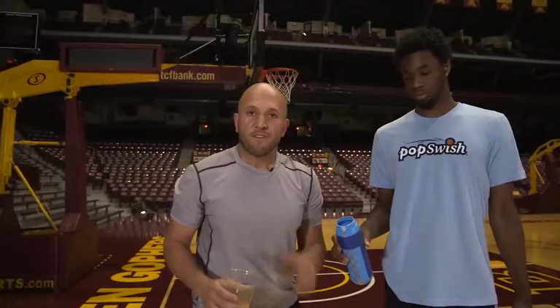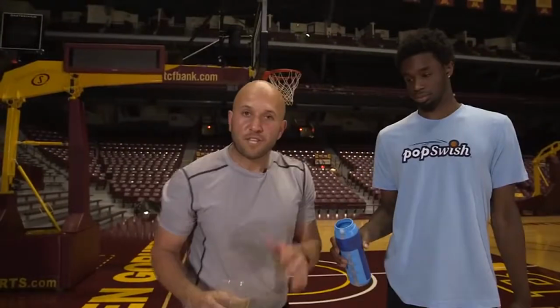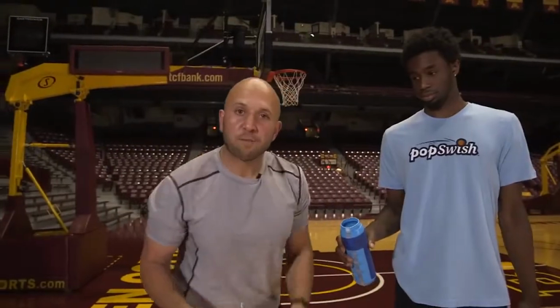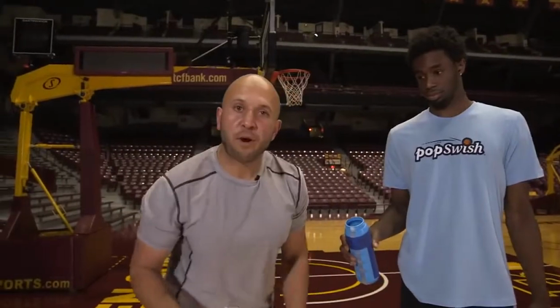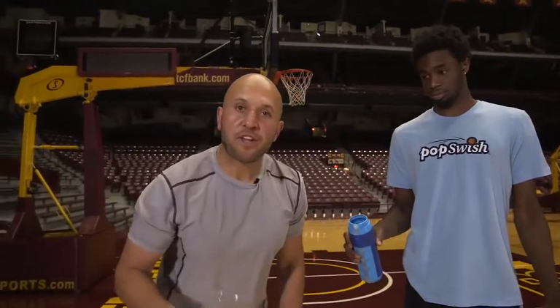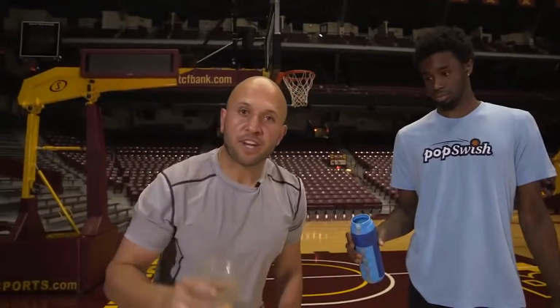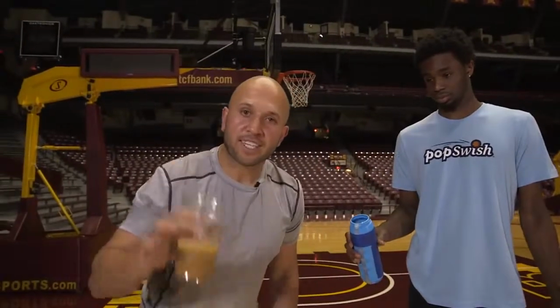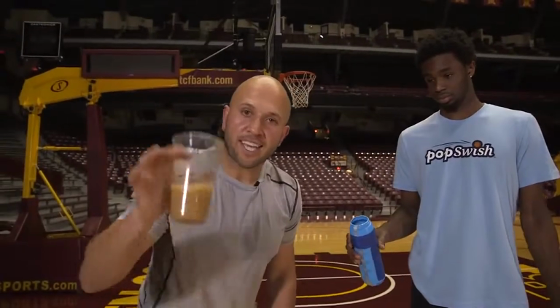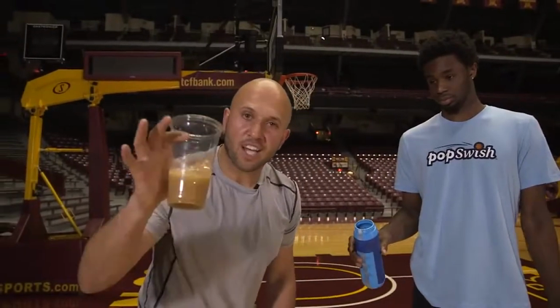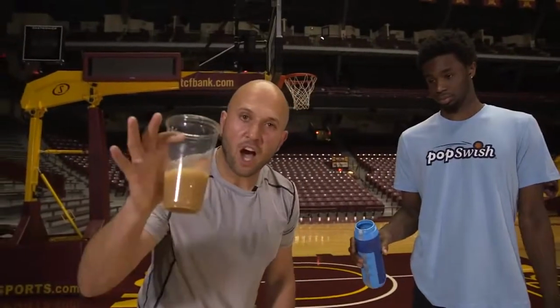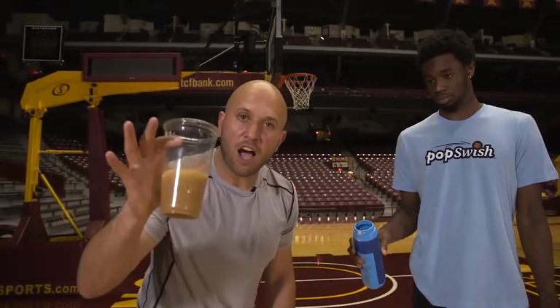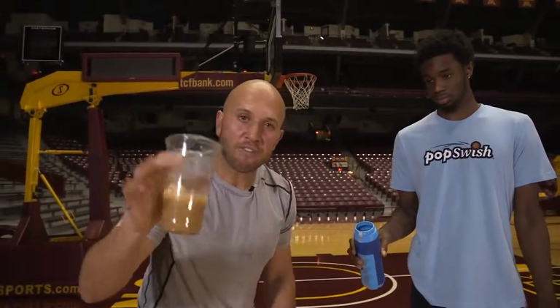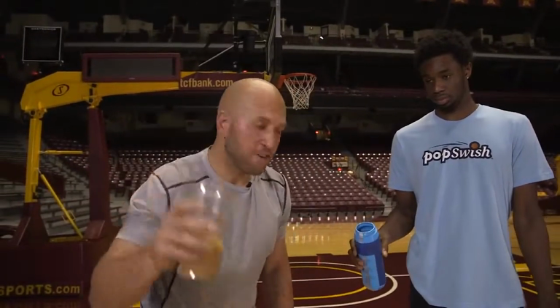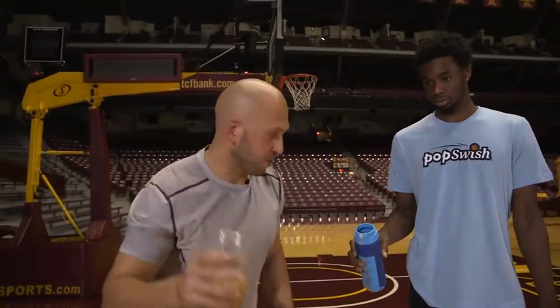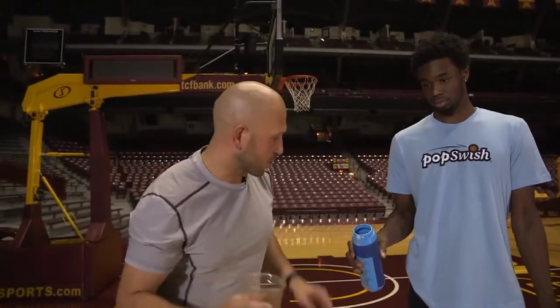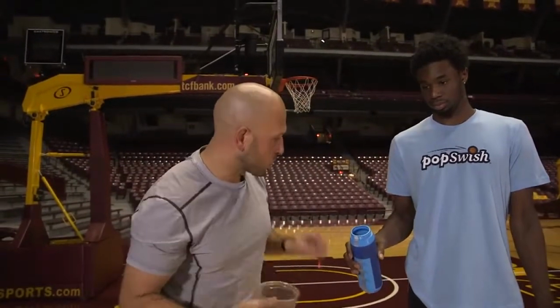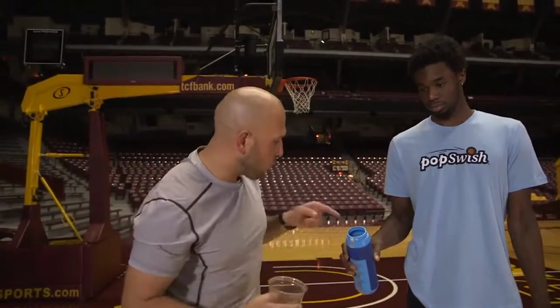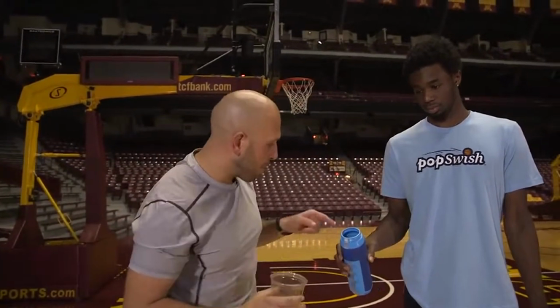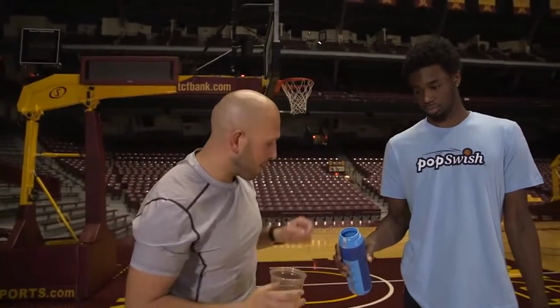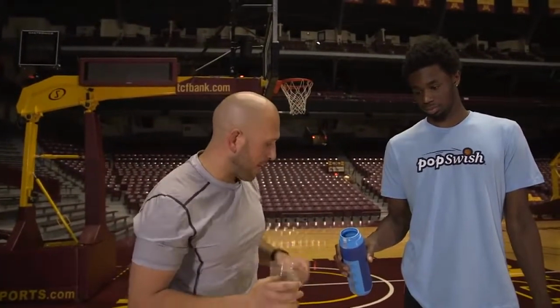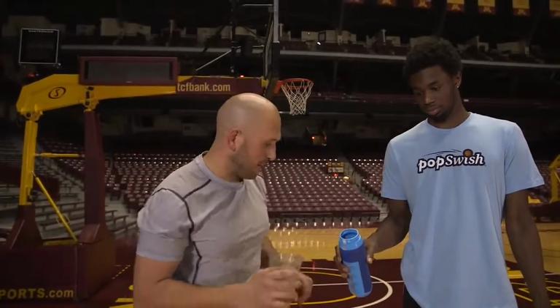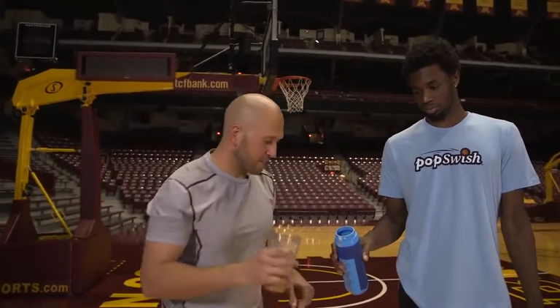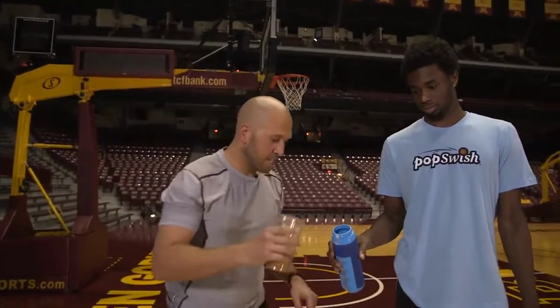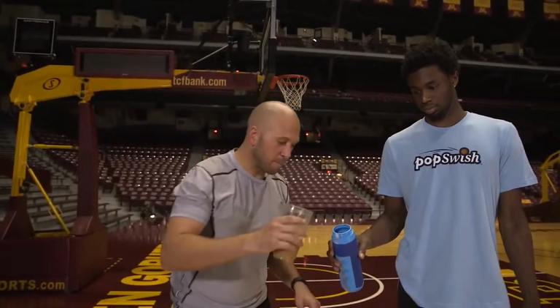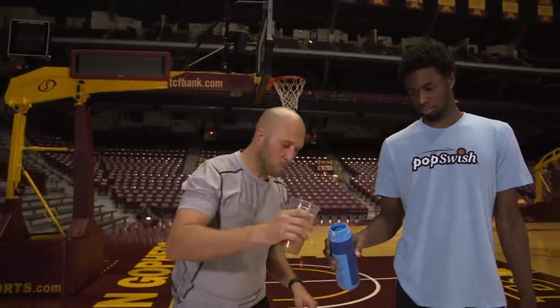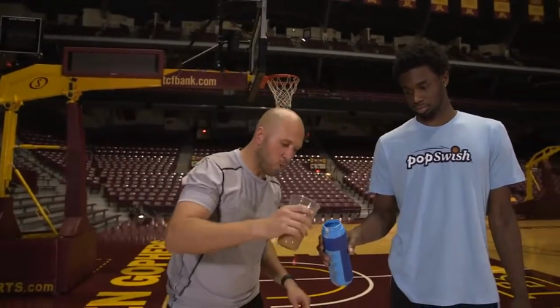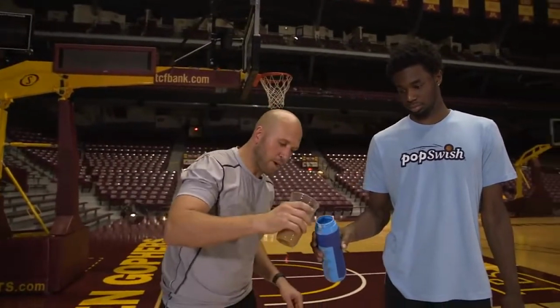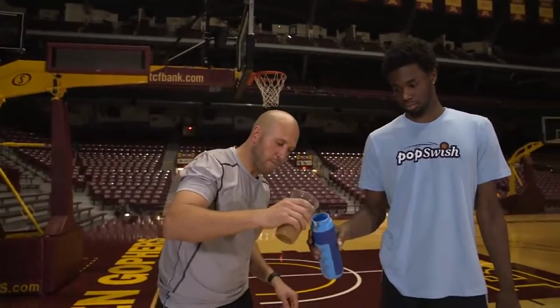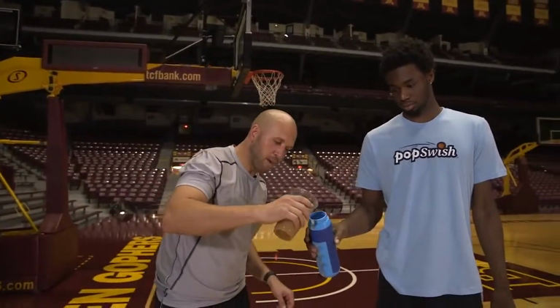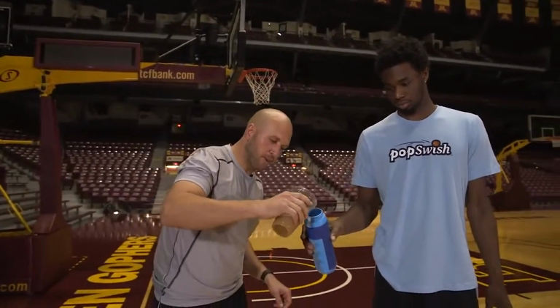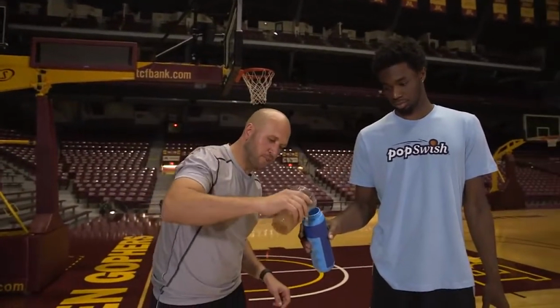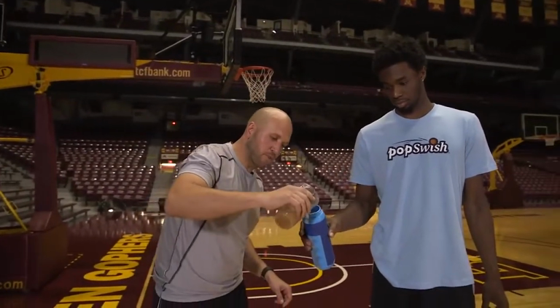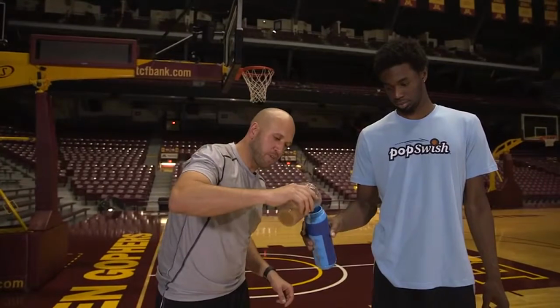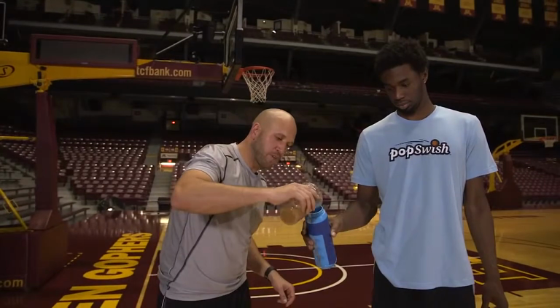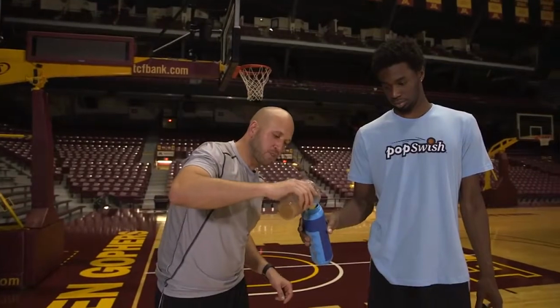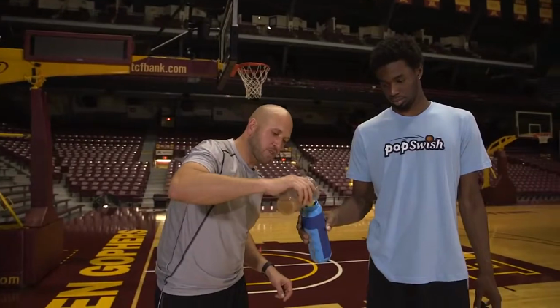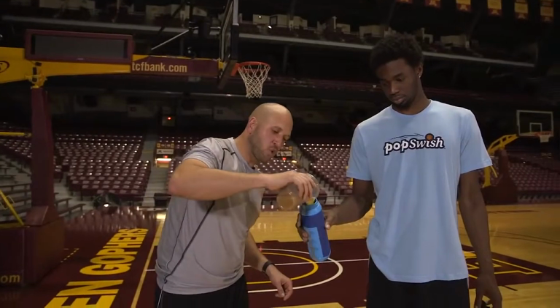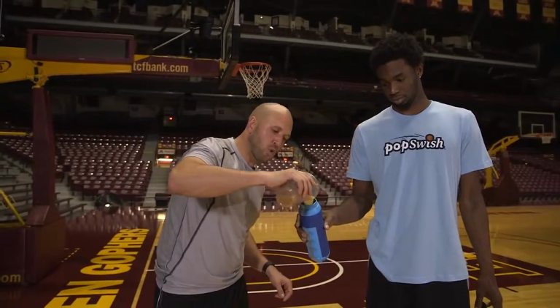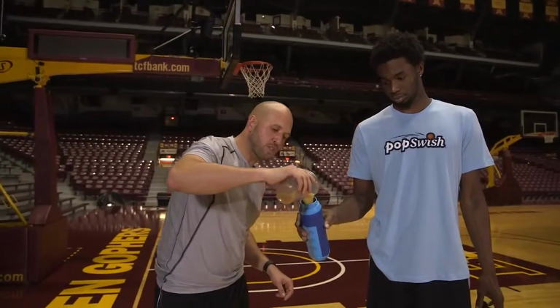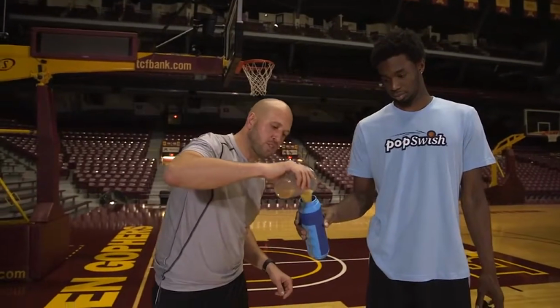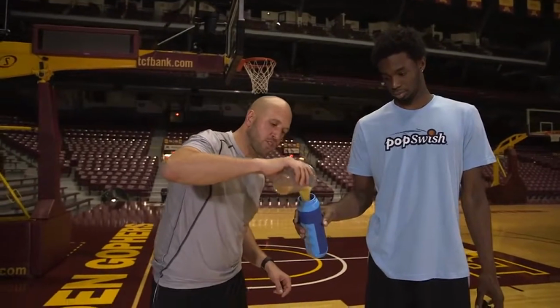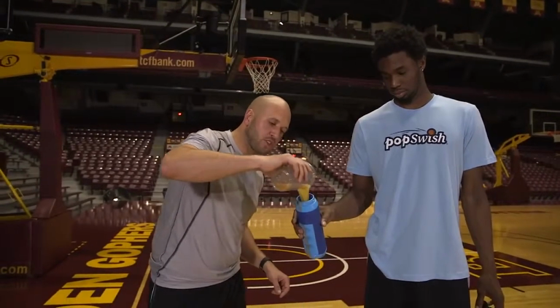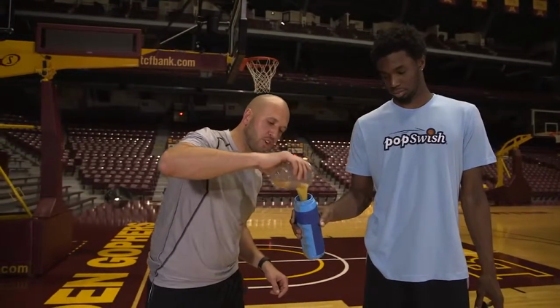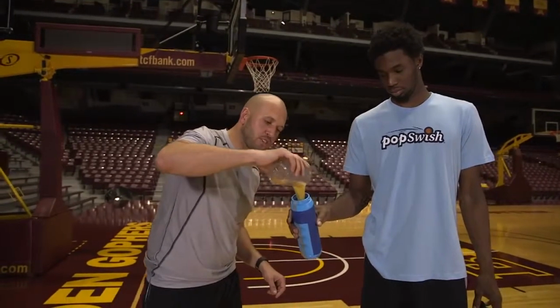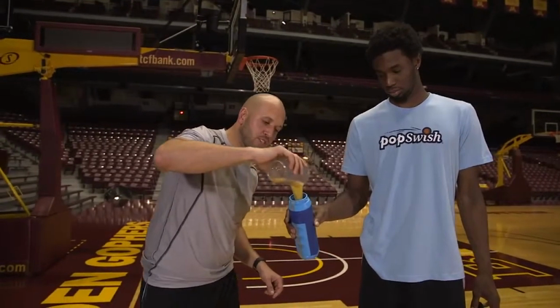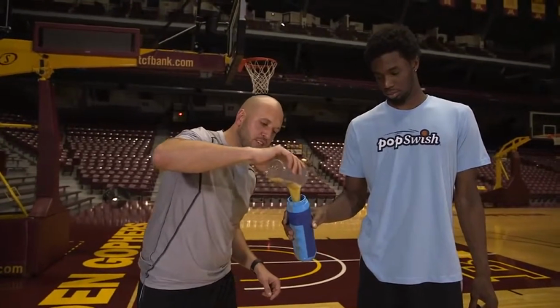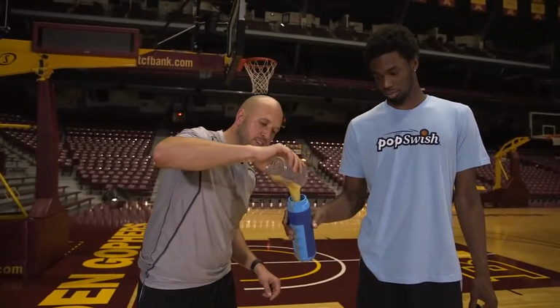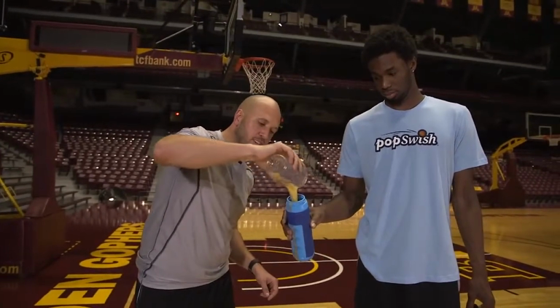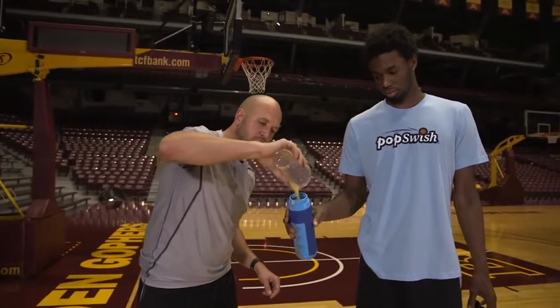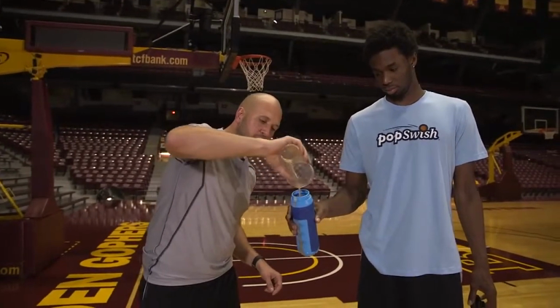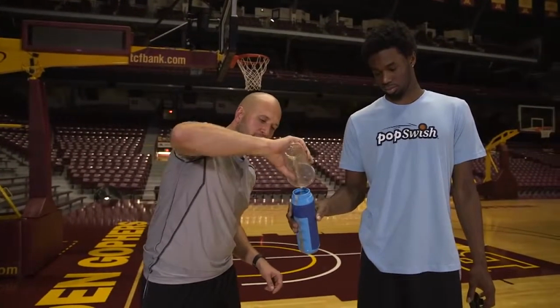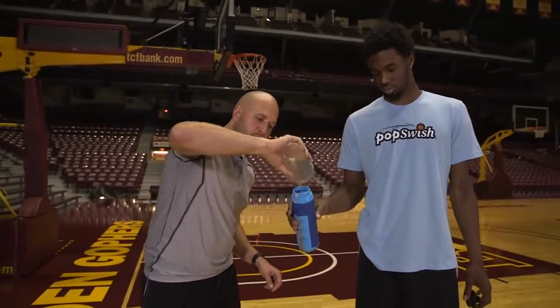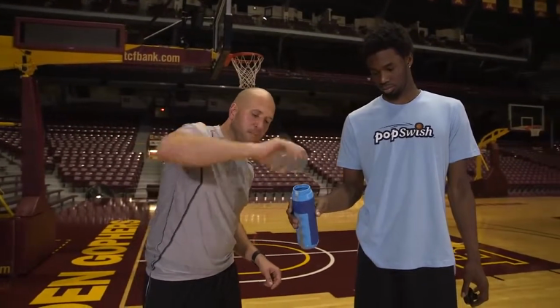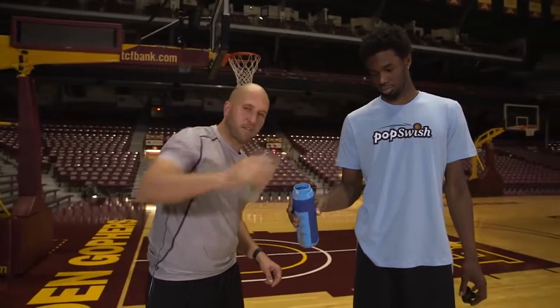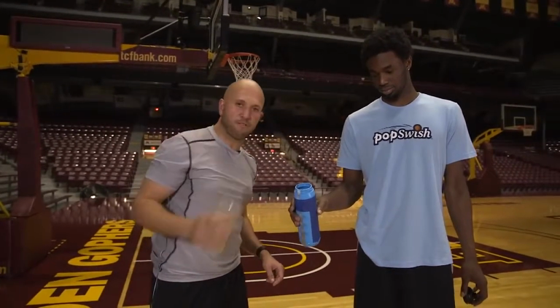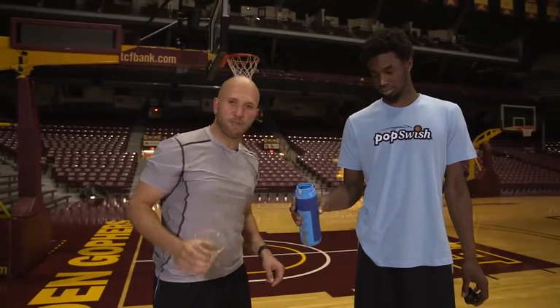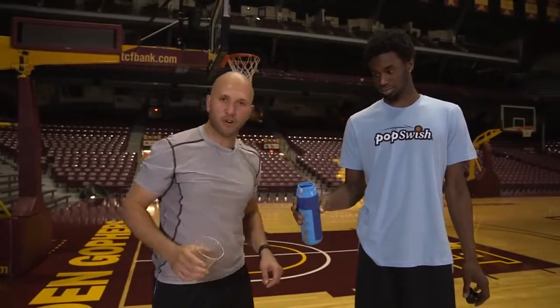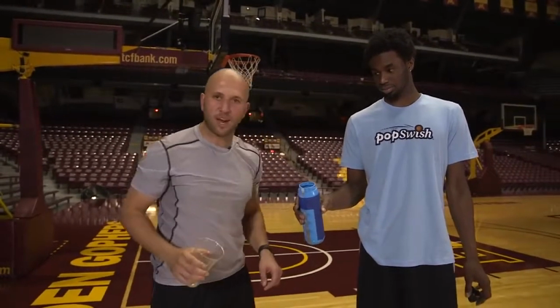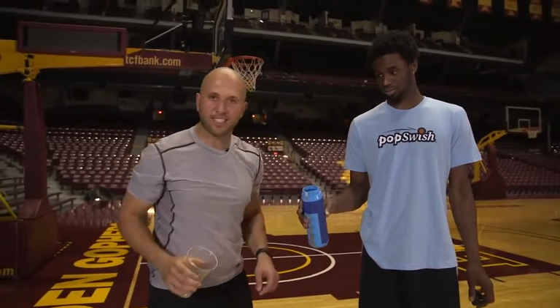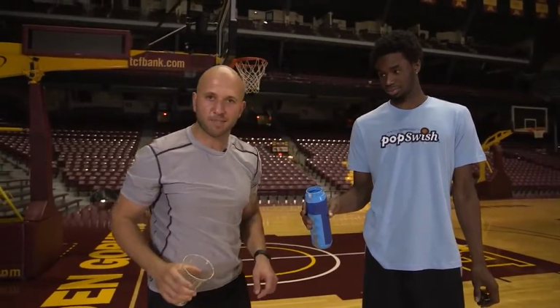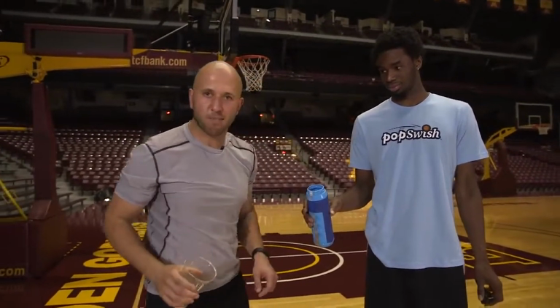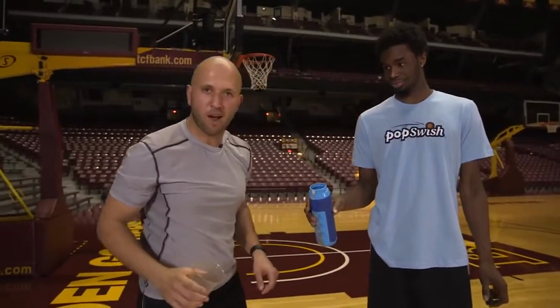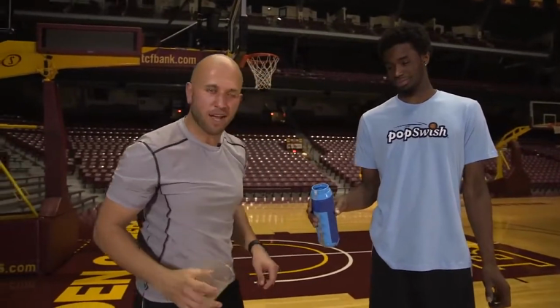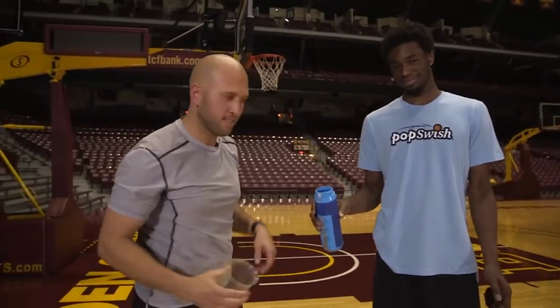For this prank you're going to take coffee and you're going to swap it out with your teammate's water bottle. So when he goes to quench his thirst, he'll be in for a crazy surprise.